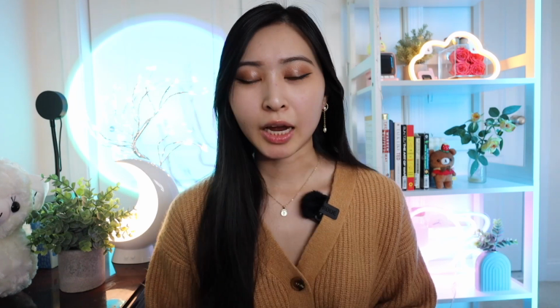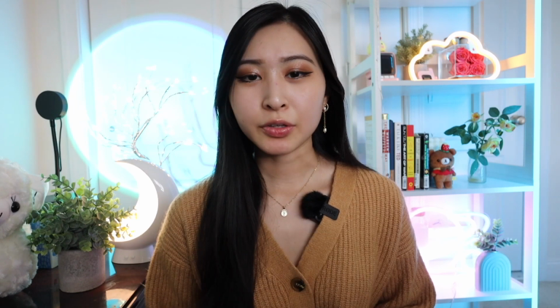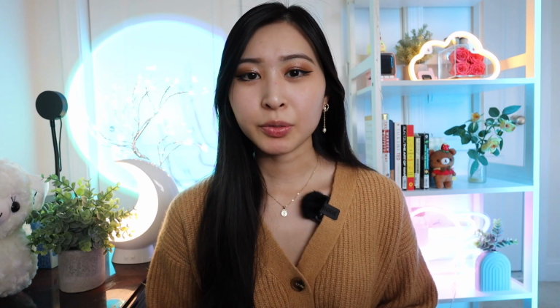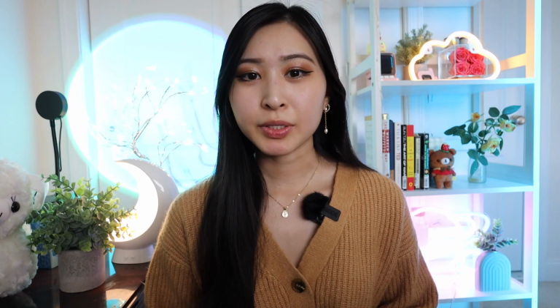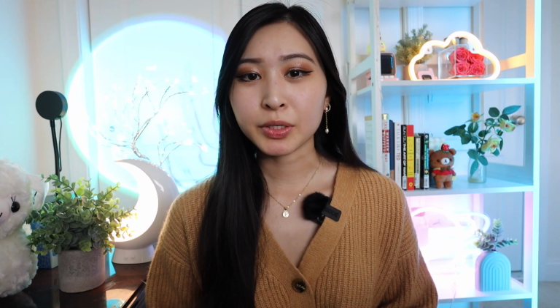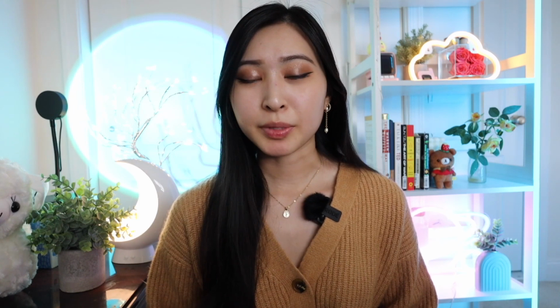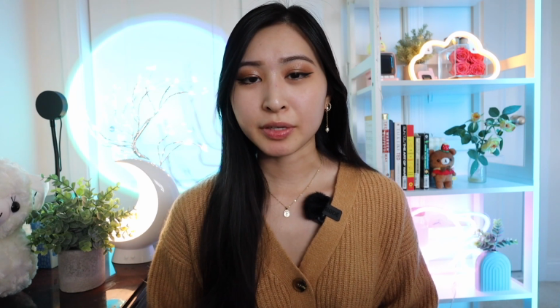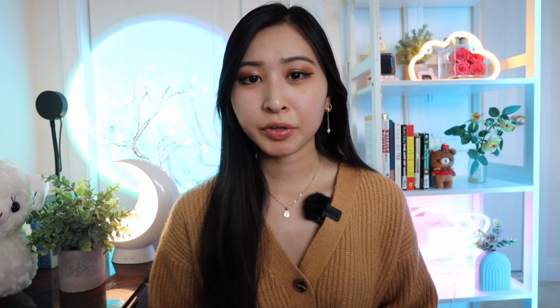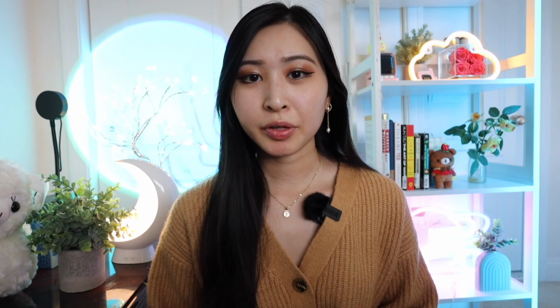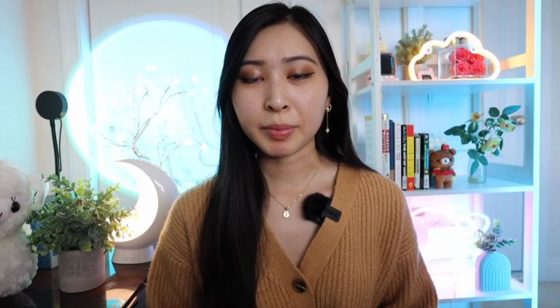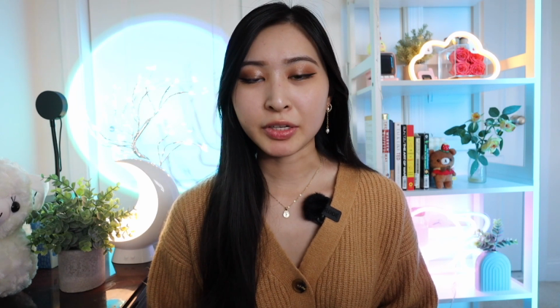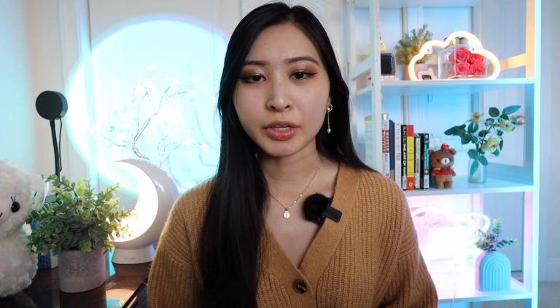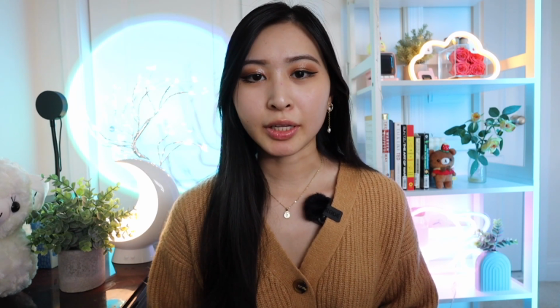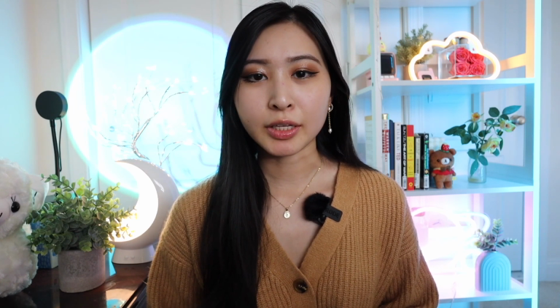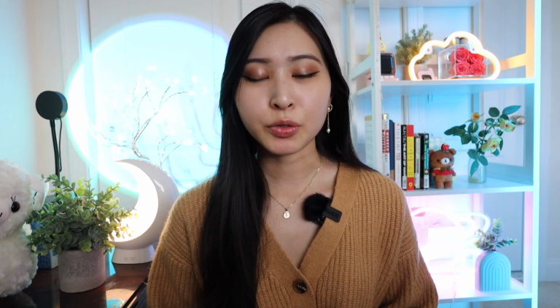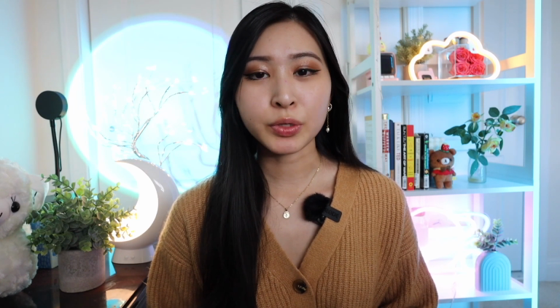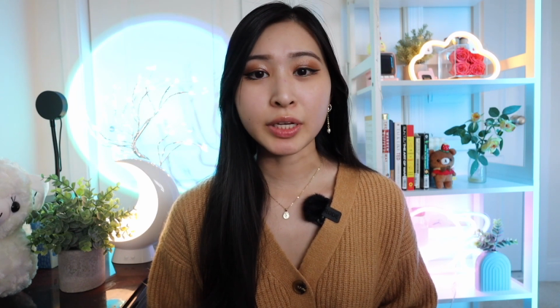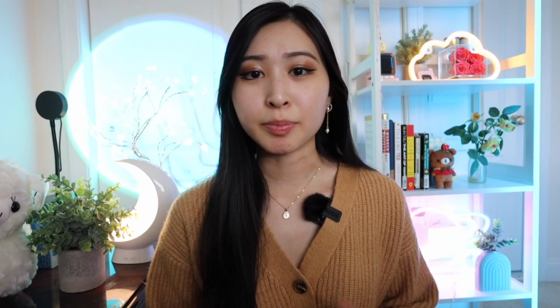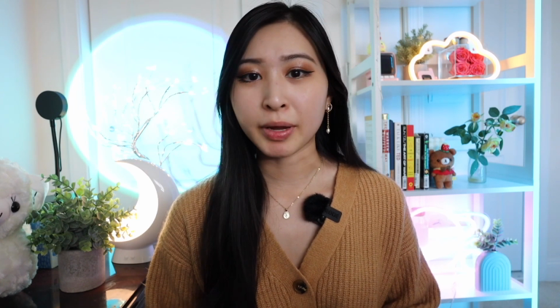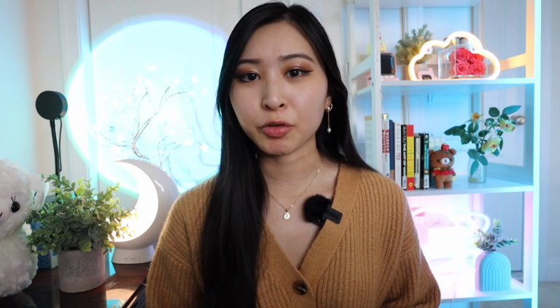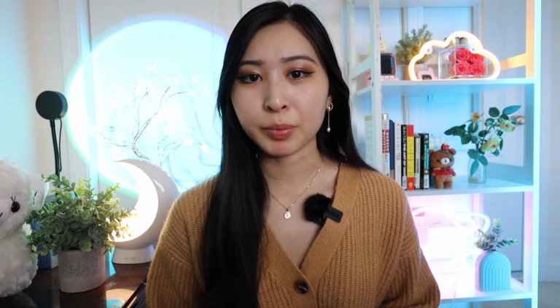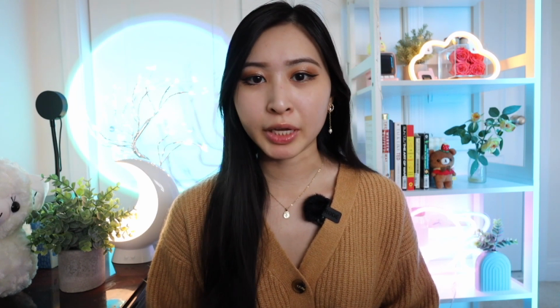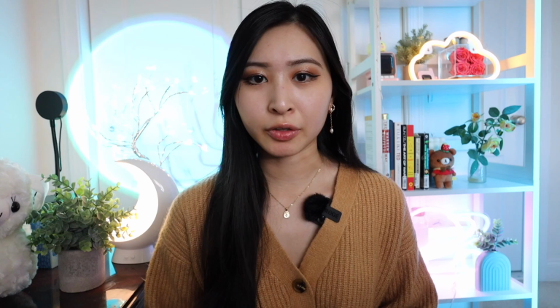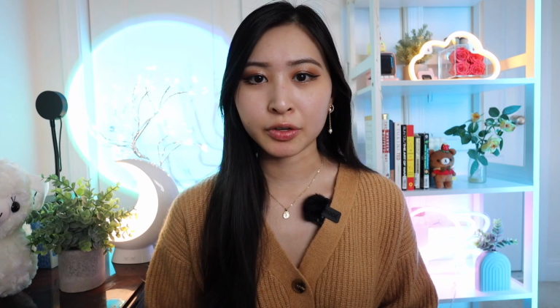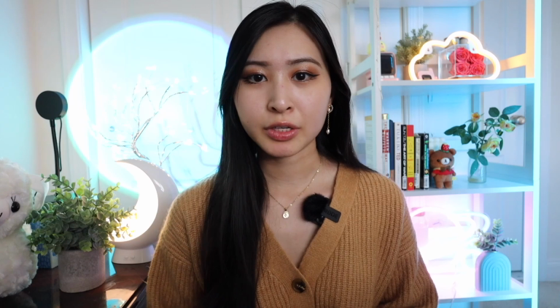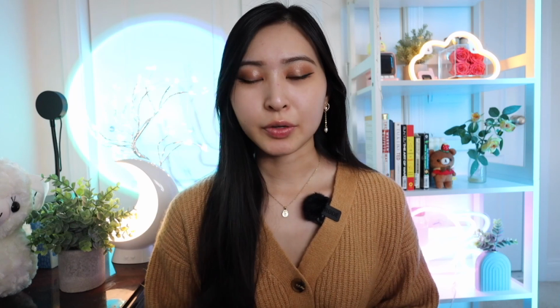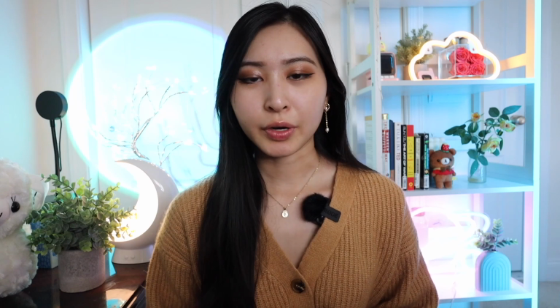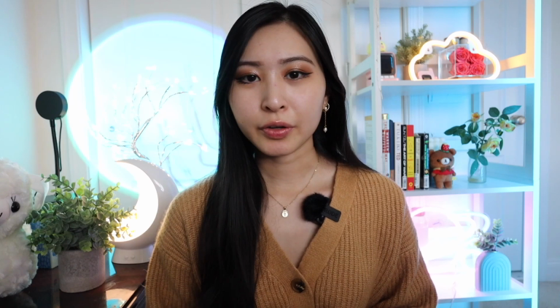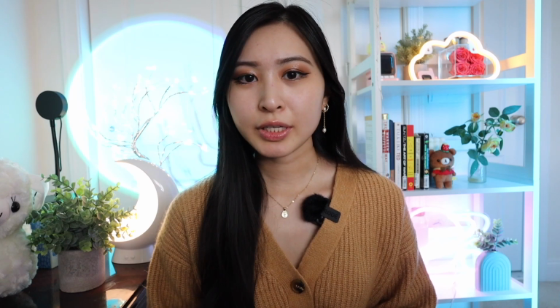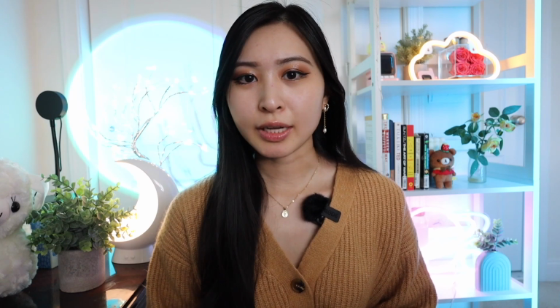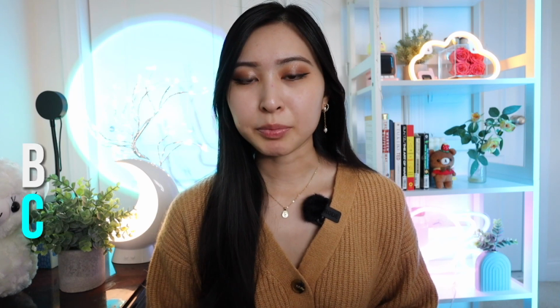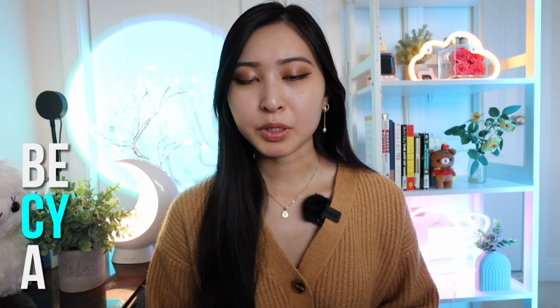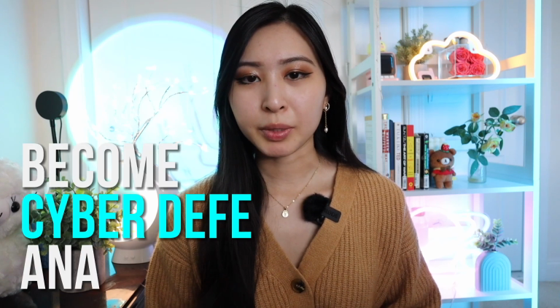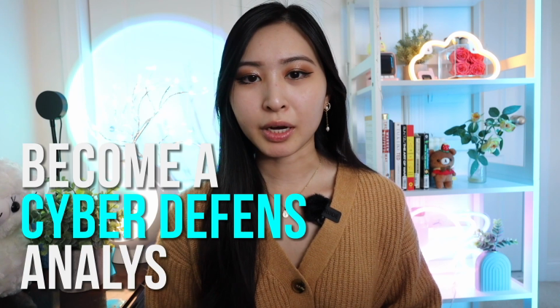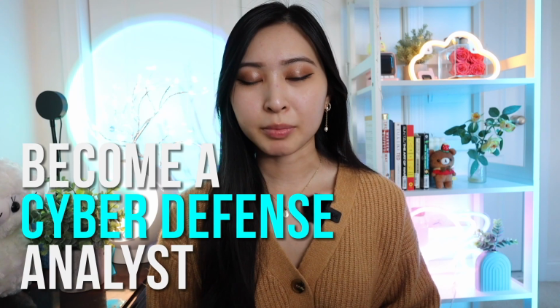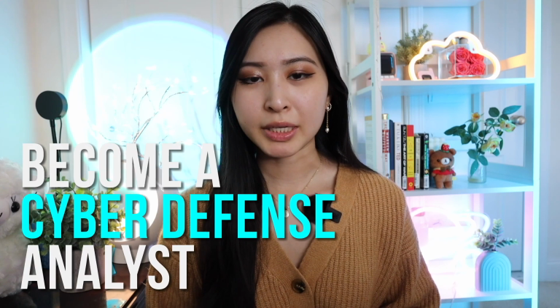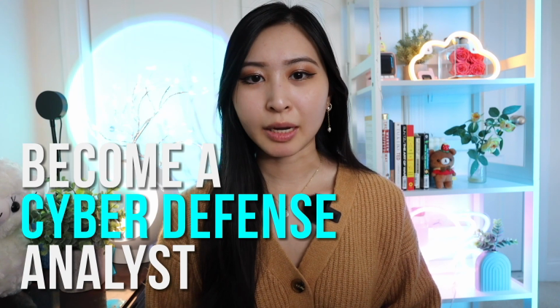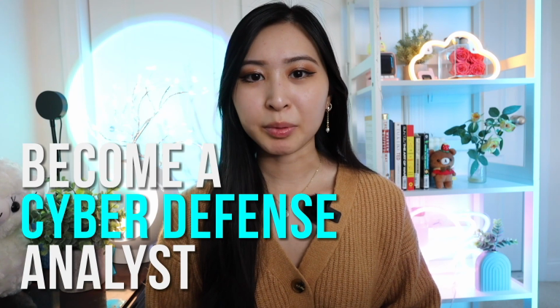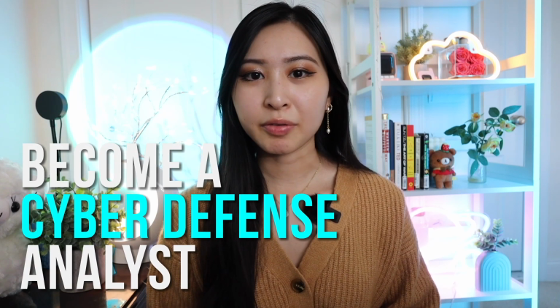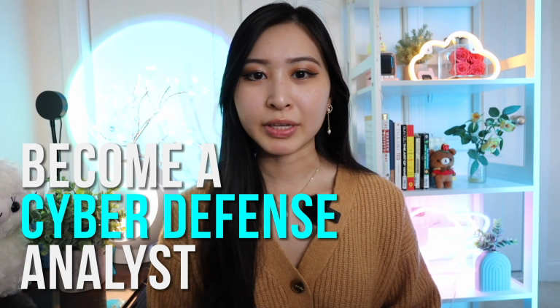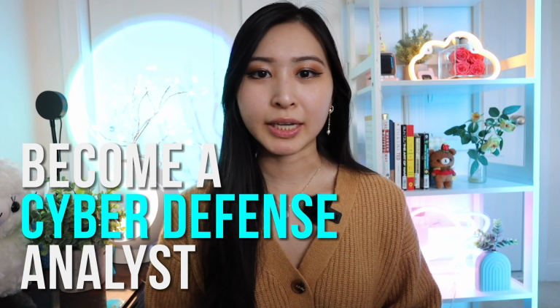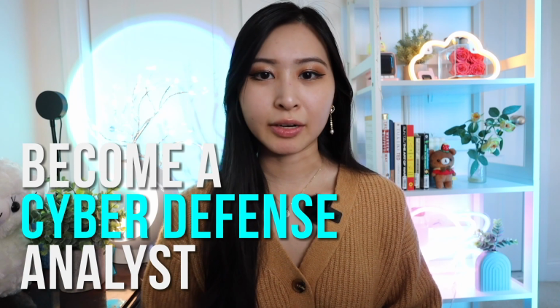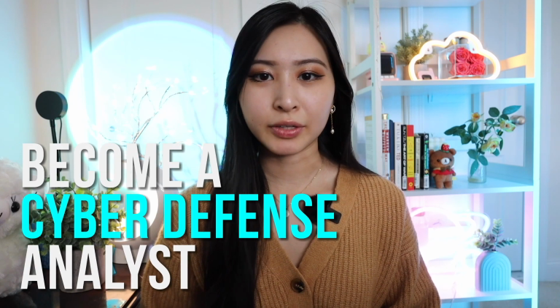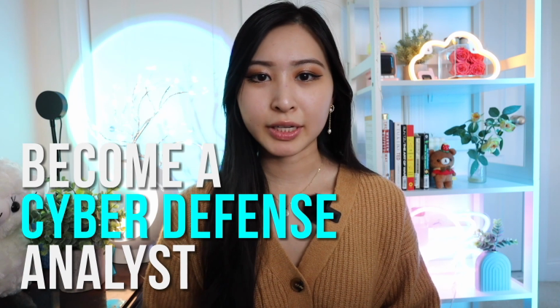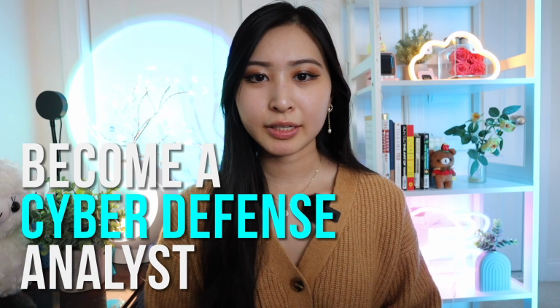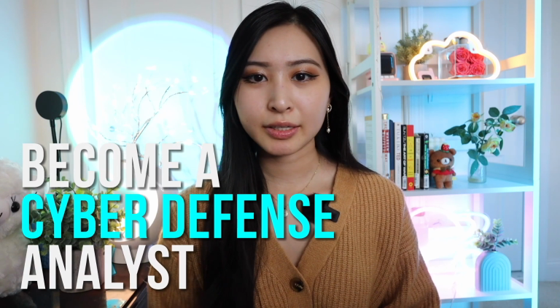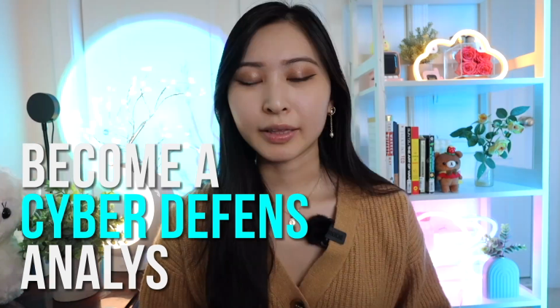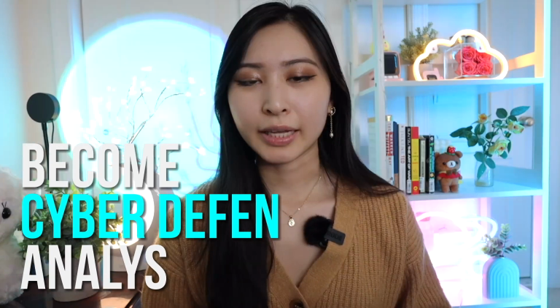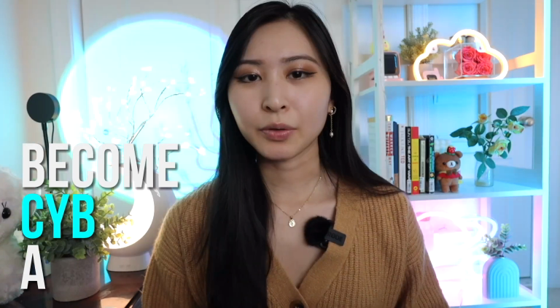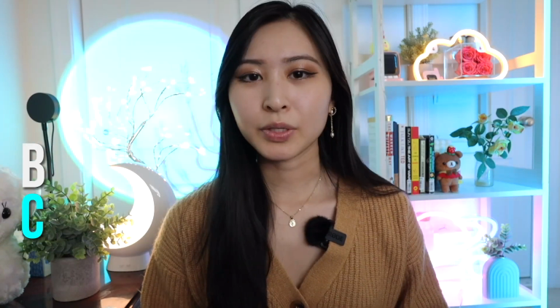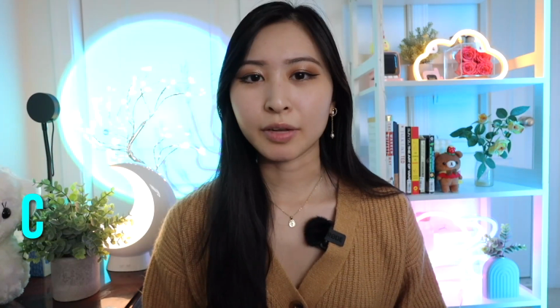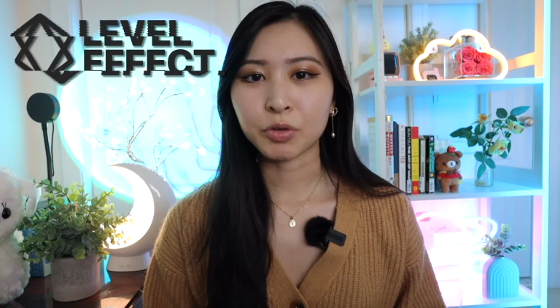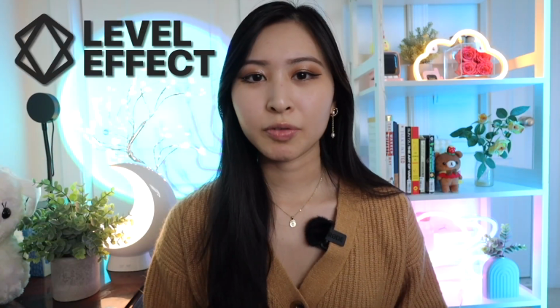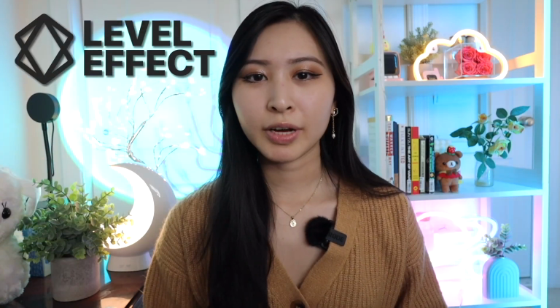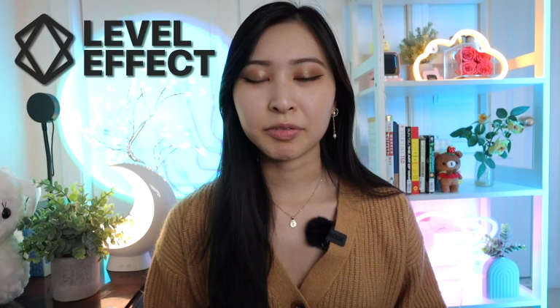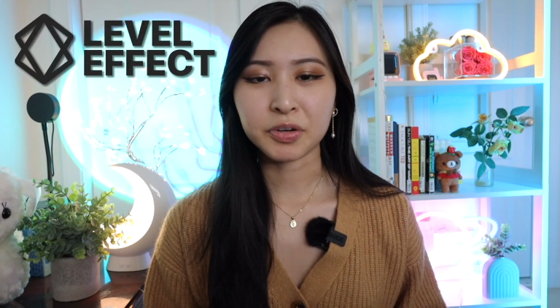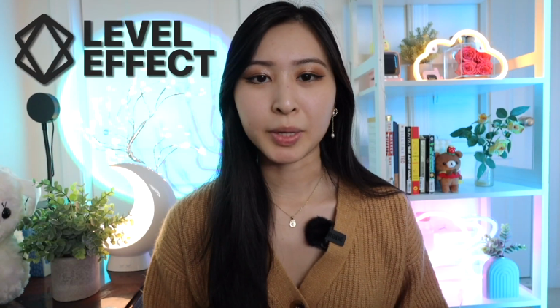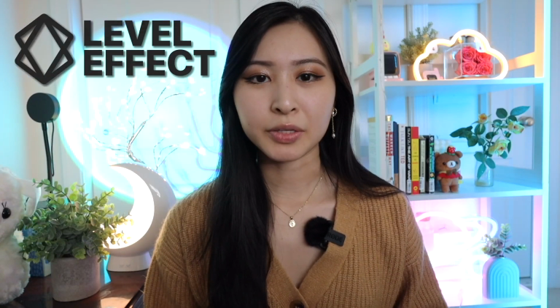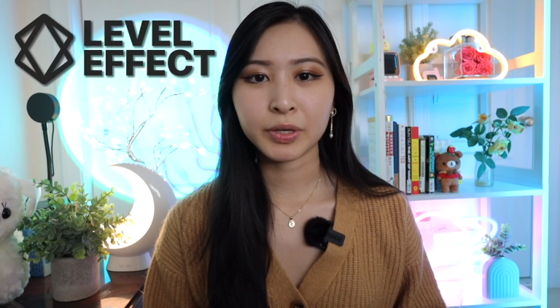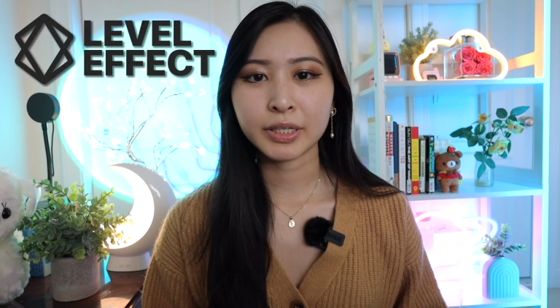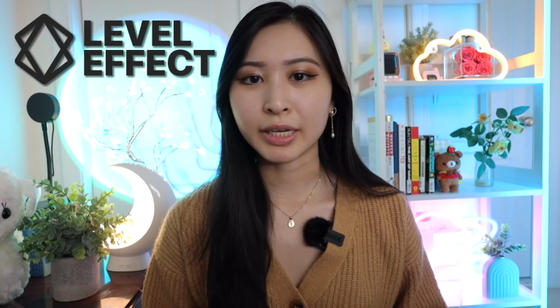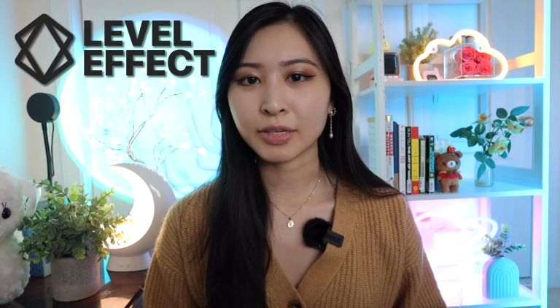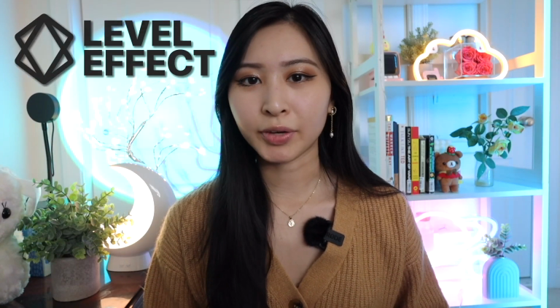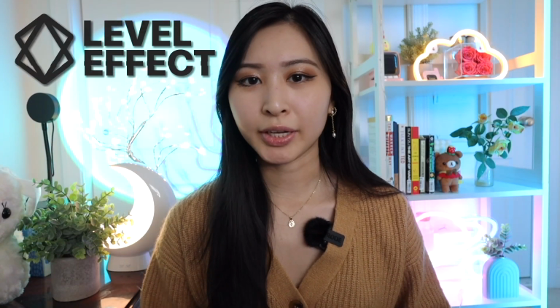I also want to specifically mention that this course is meant for beginners. Here are the steps to become a Cyber Defense Analyst. Thank you to Level Effect for sponsoring today's video.